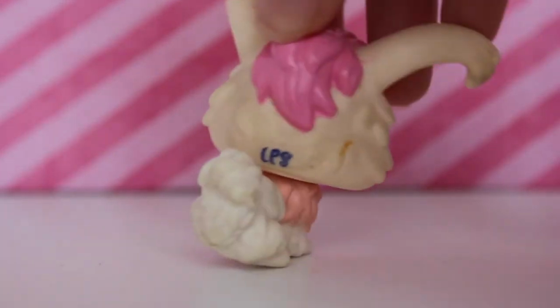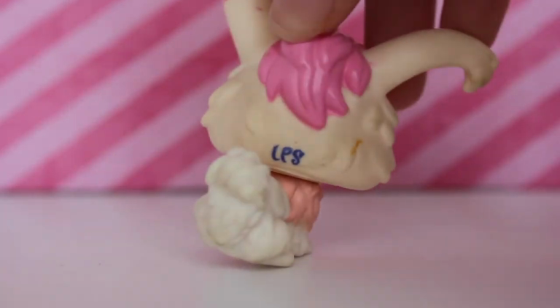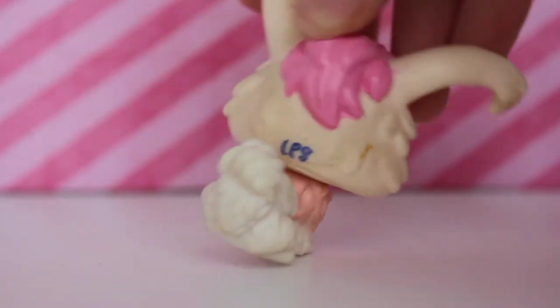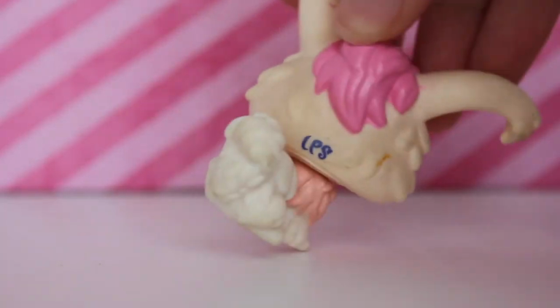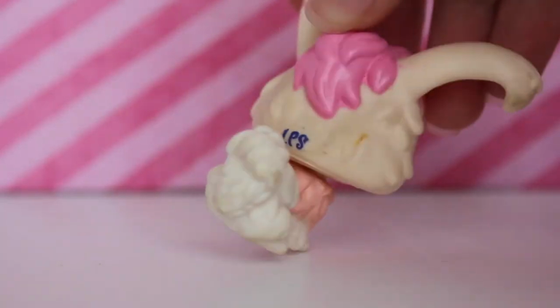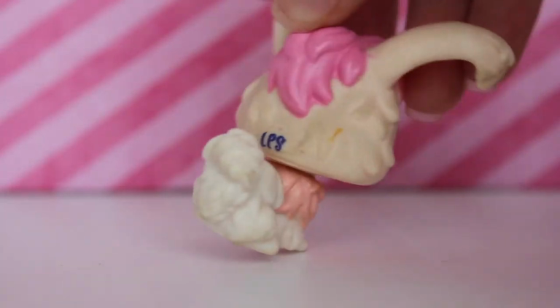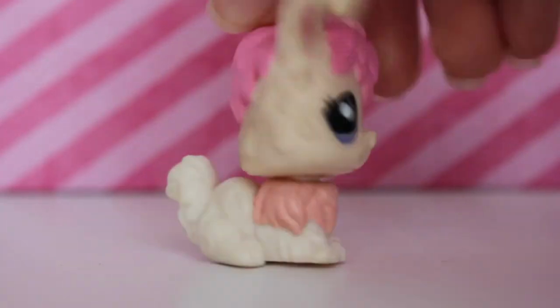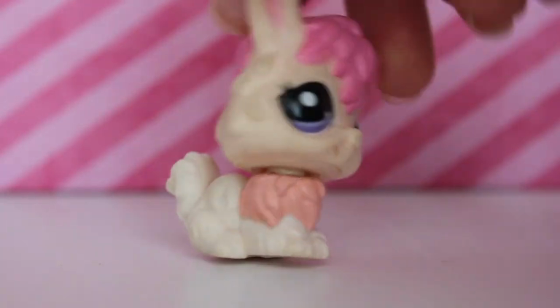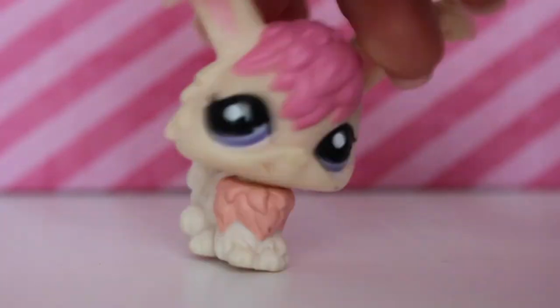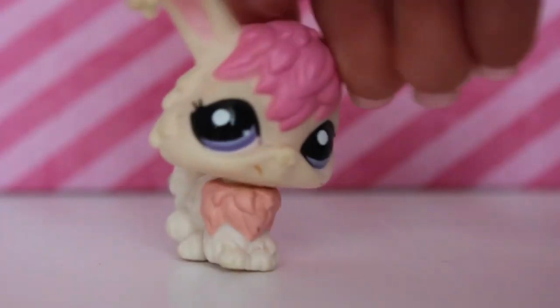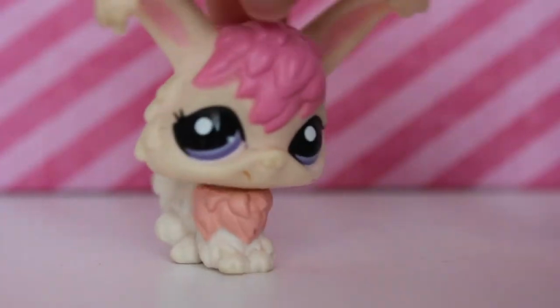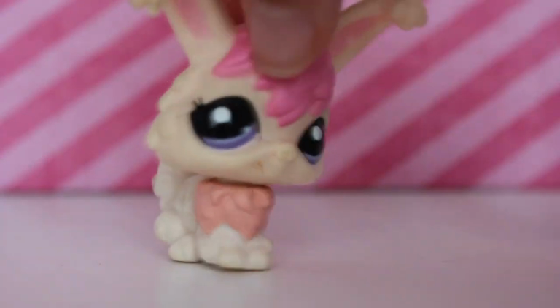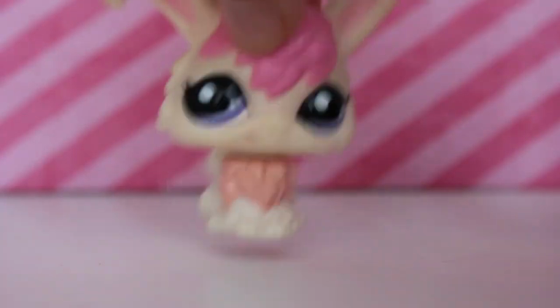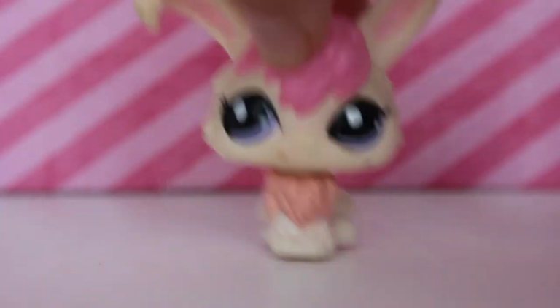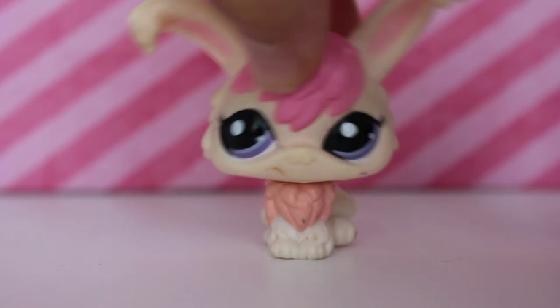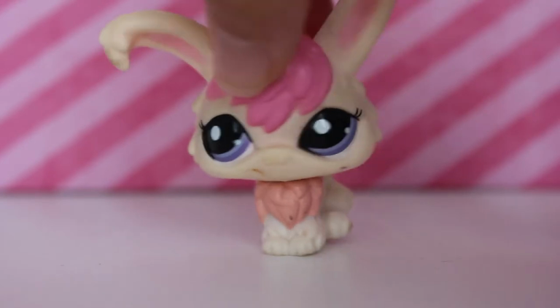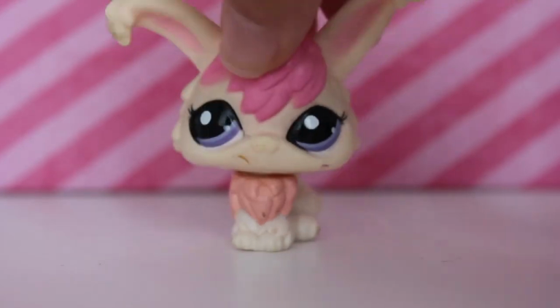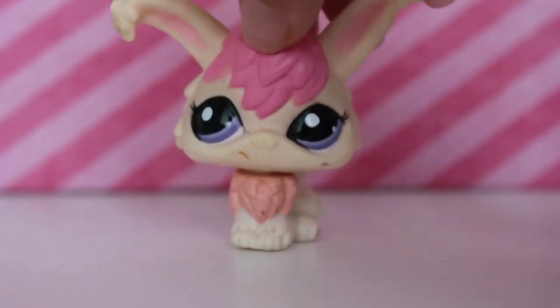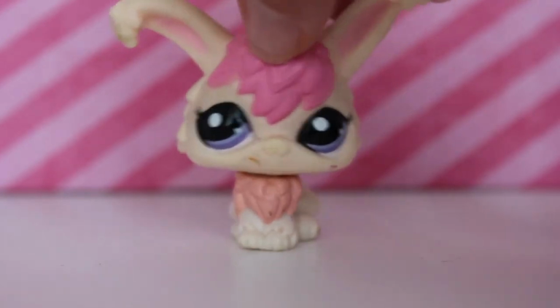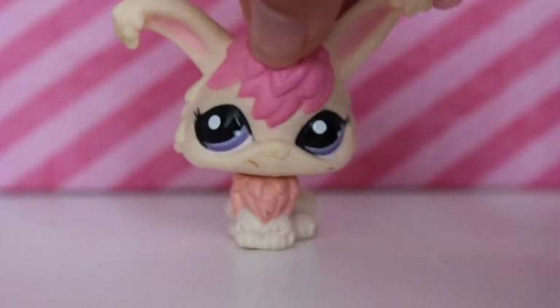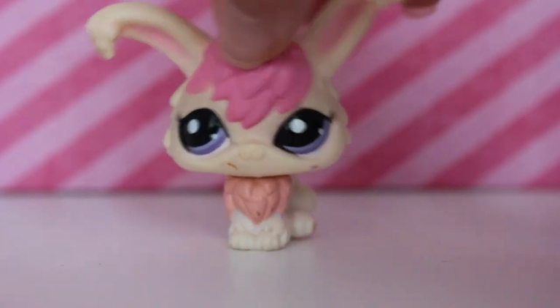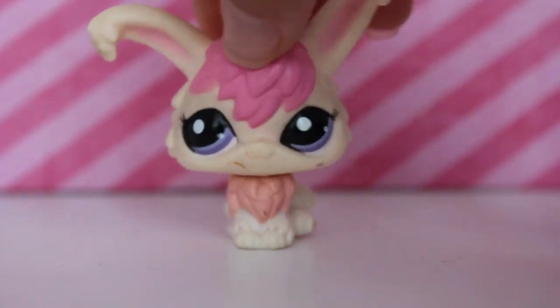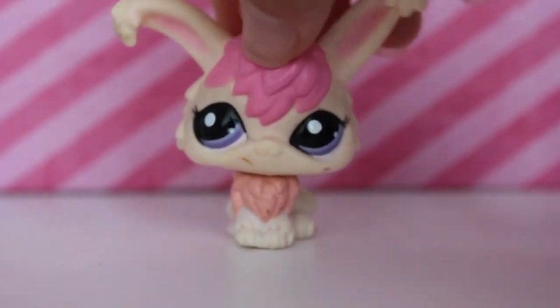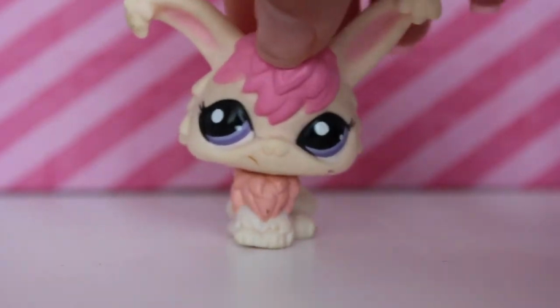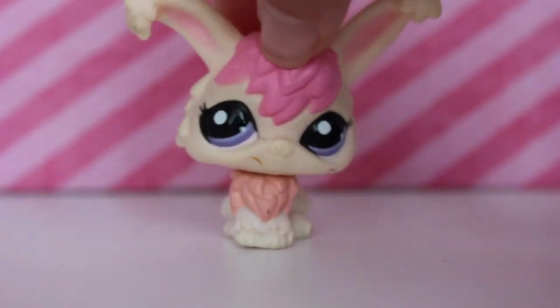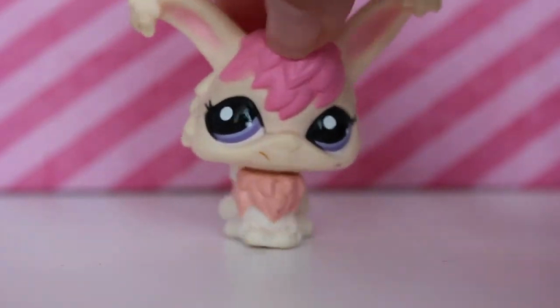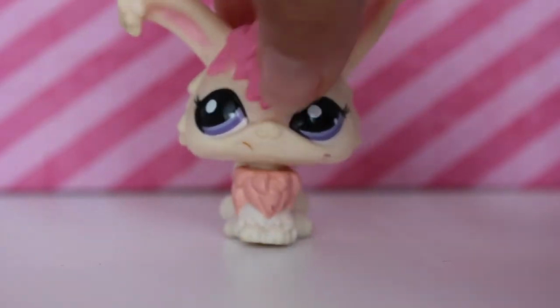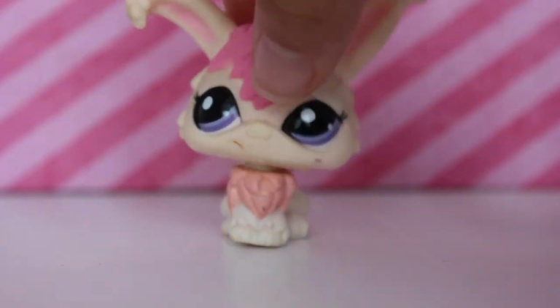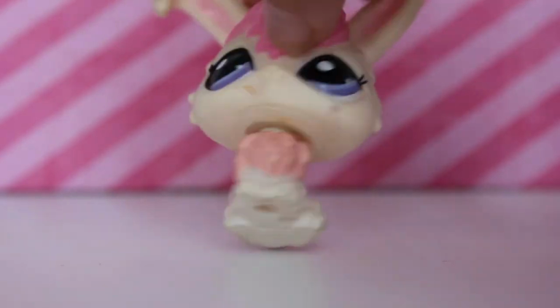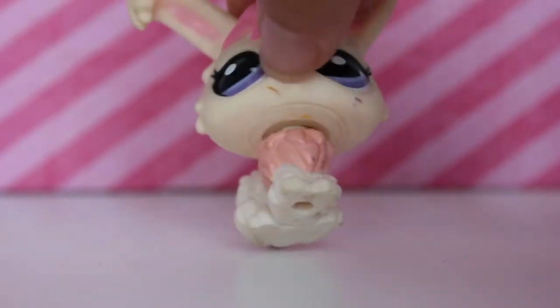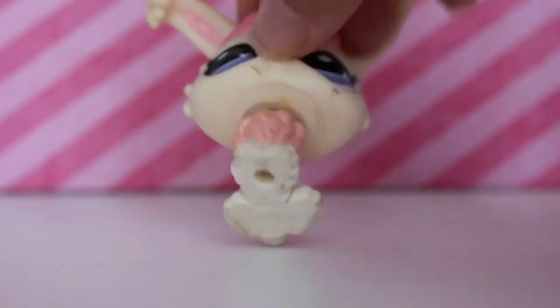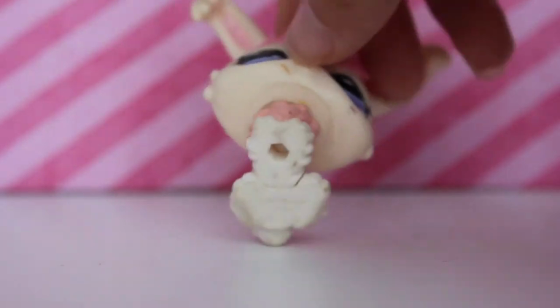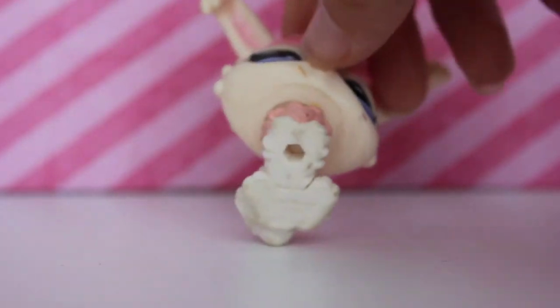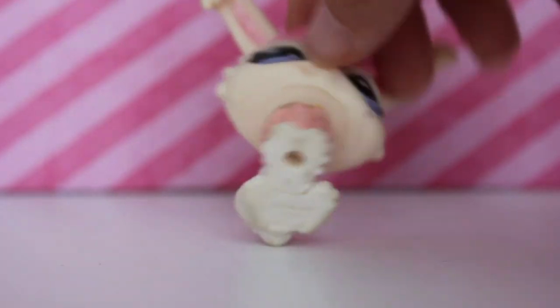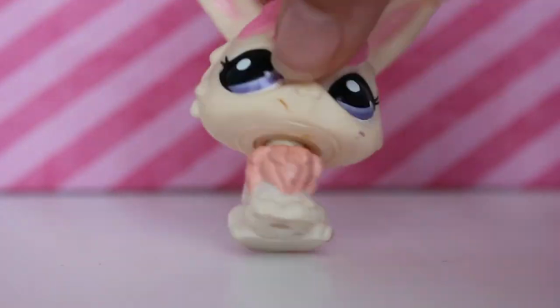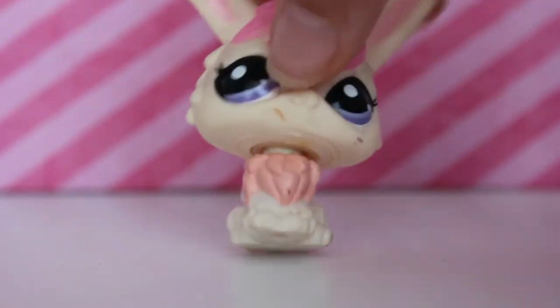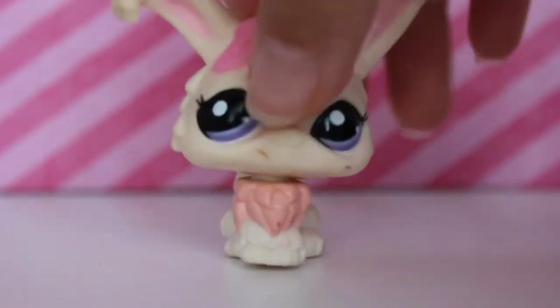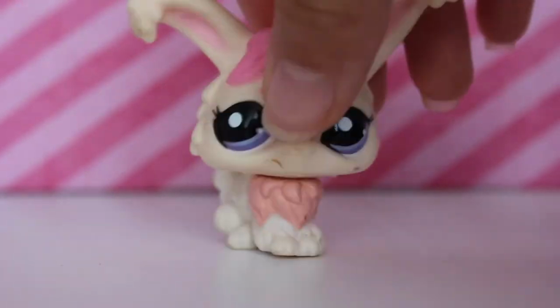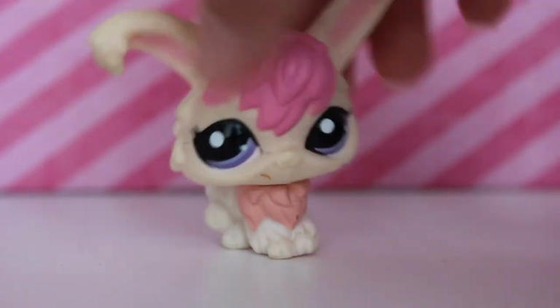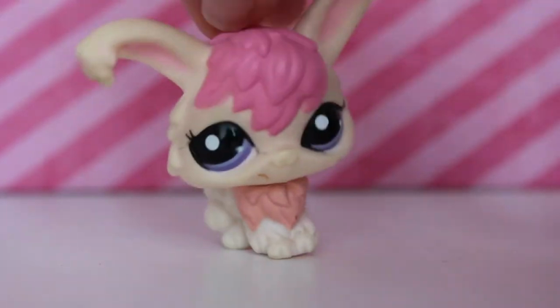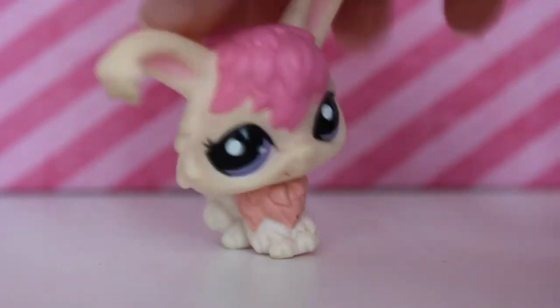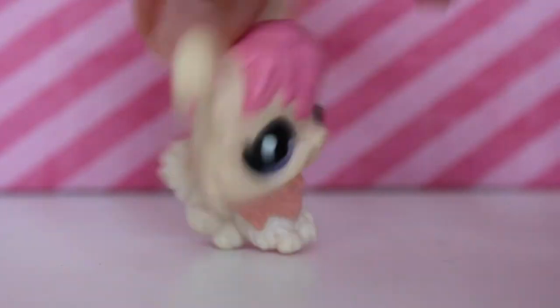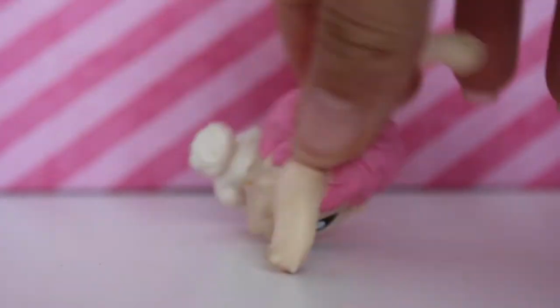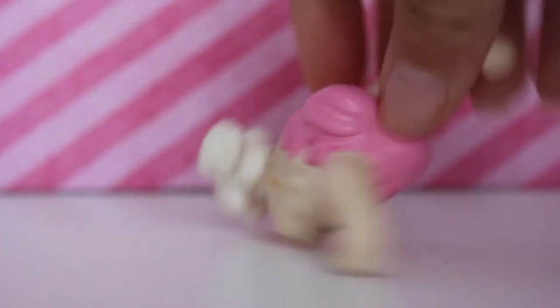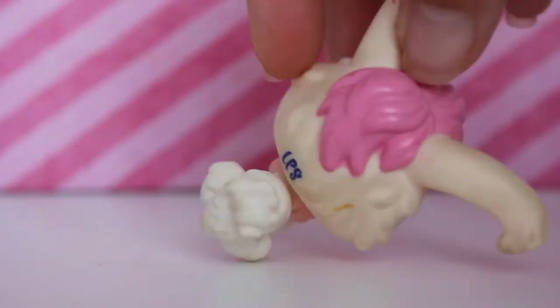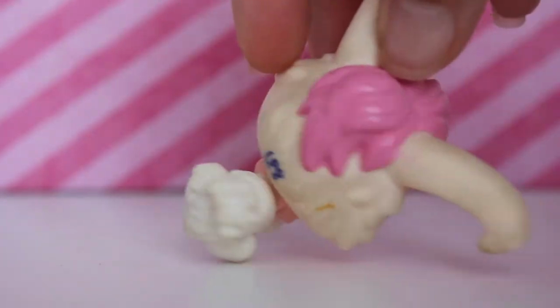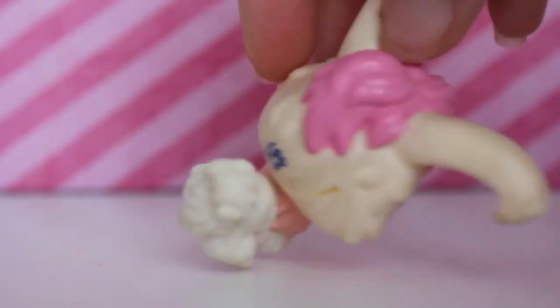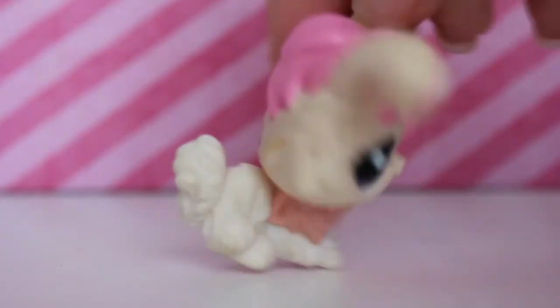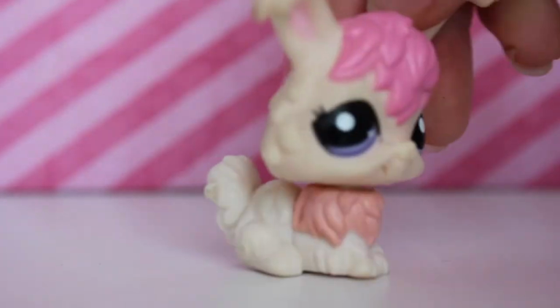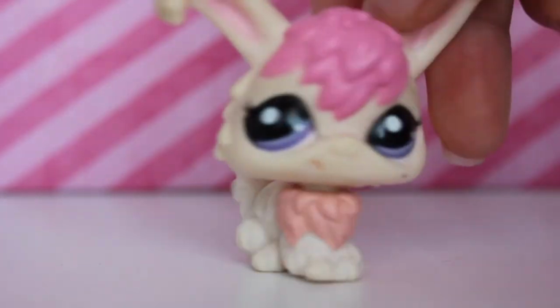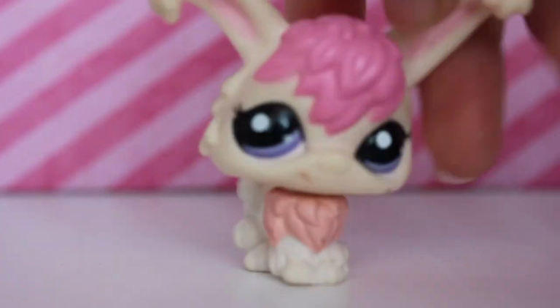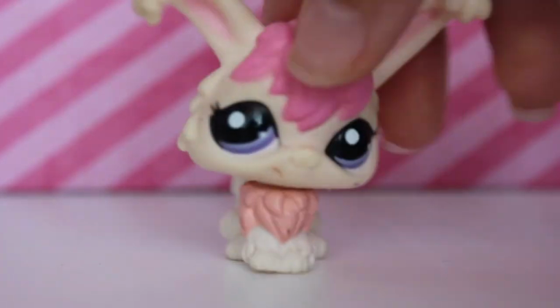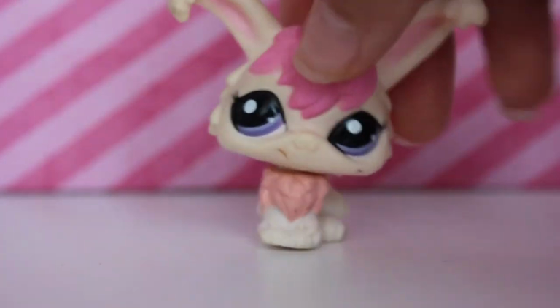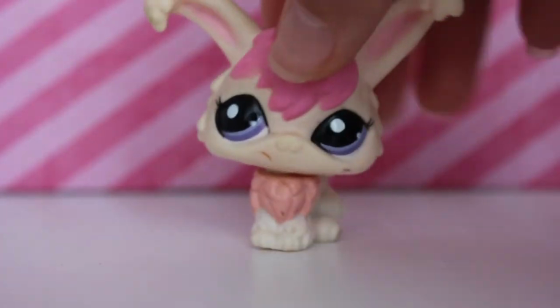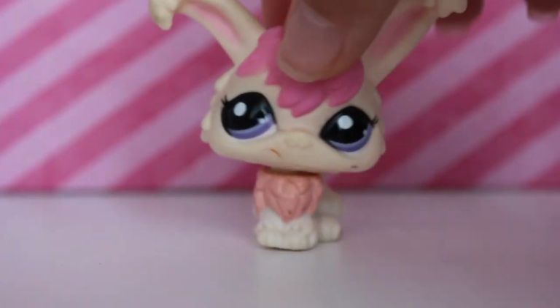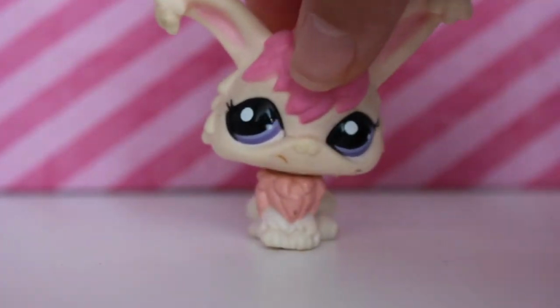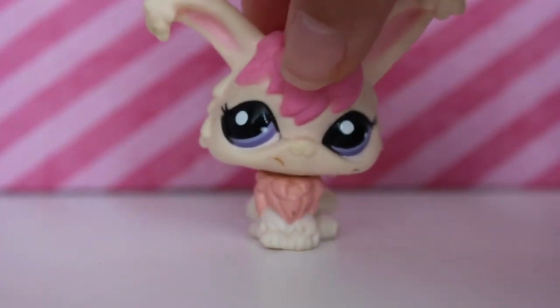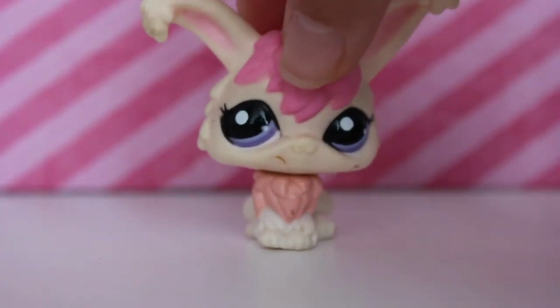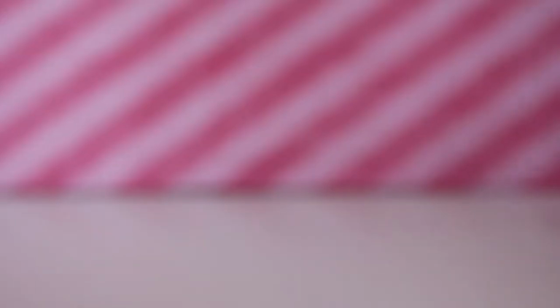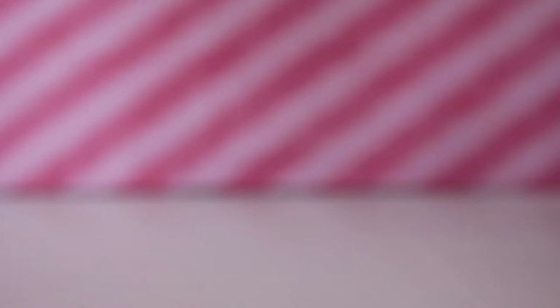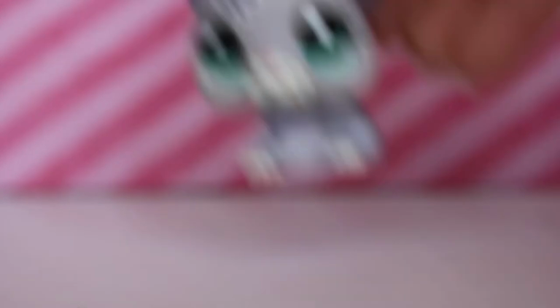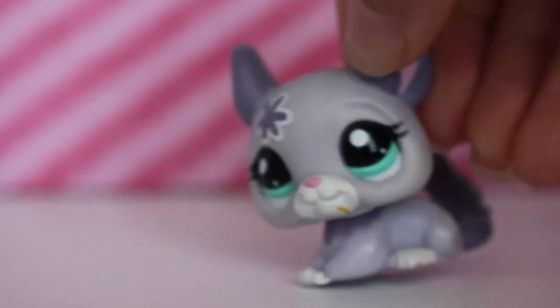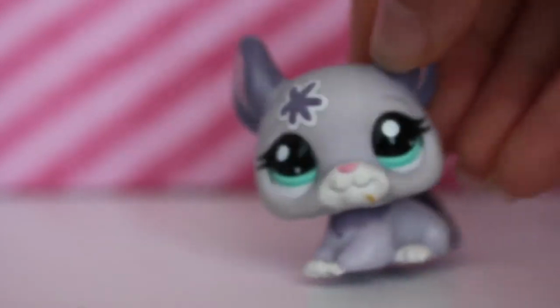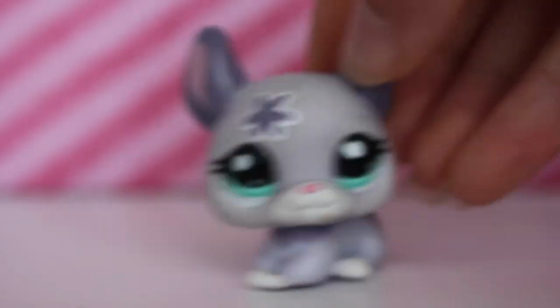The next LPS I have here is this bunny and I love it. It's very dirty but it is very cute — it somehow reminds me of a cupcake. It's in moving condition but it's really dirty and I'm going to have to clean all of these up.